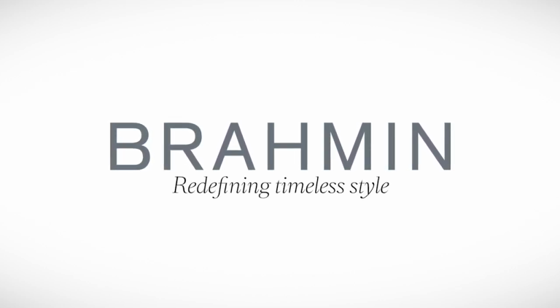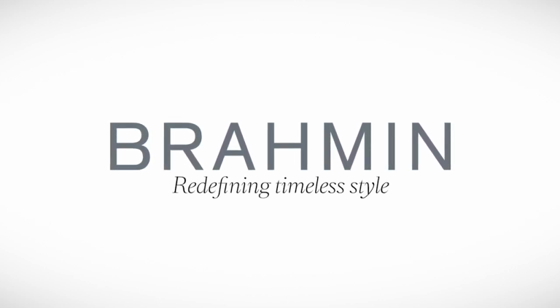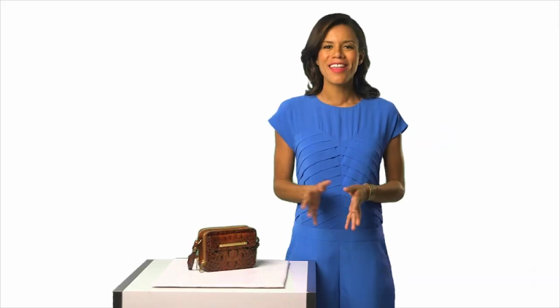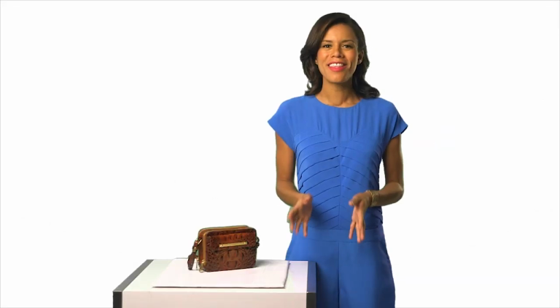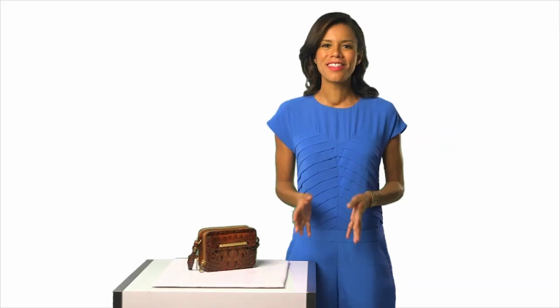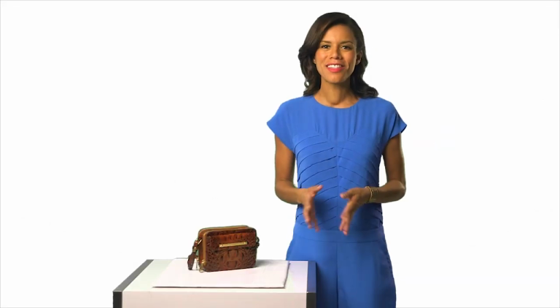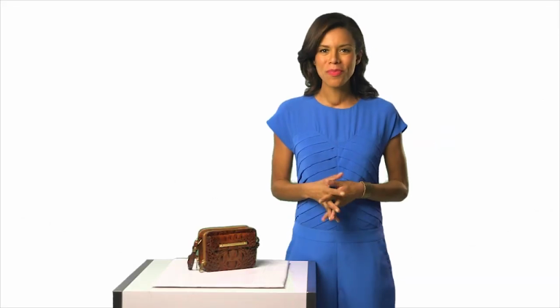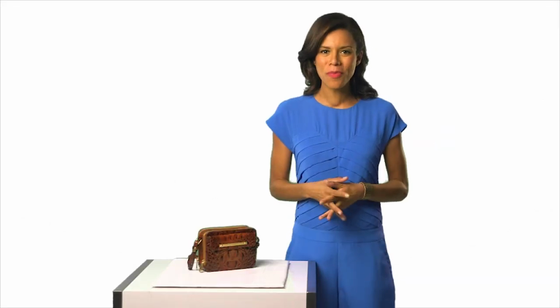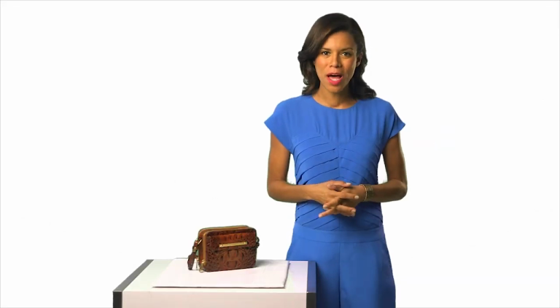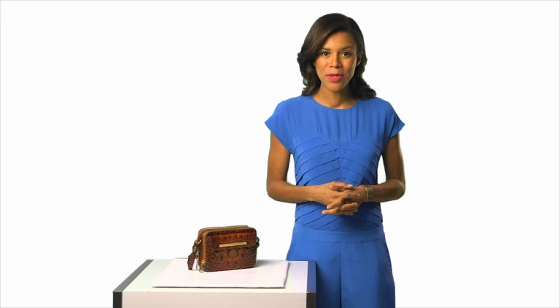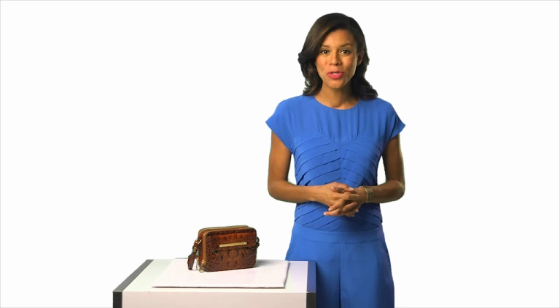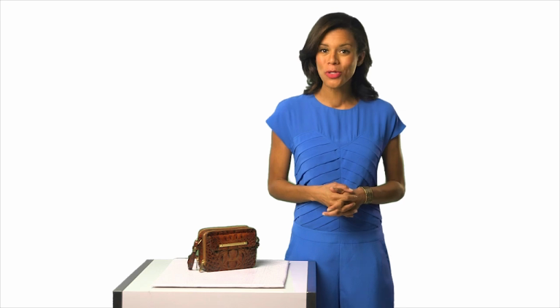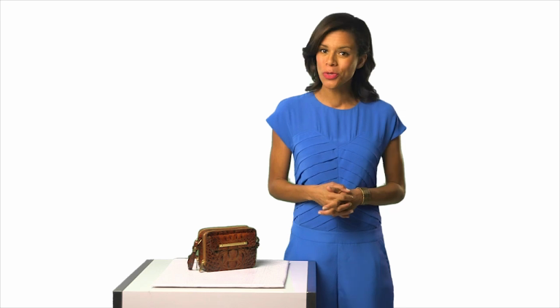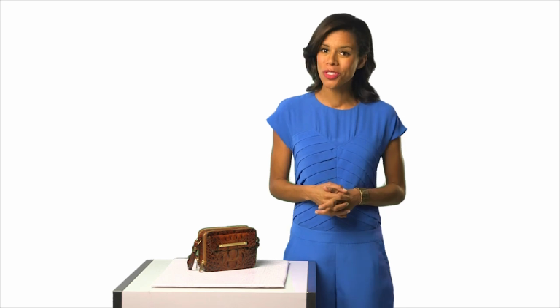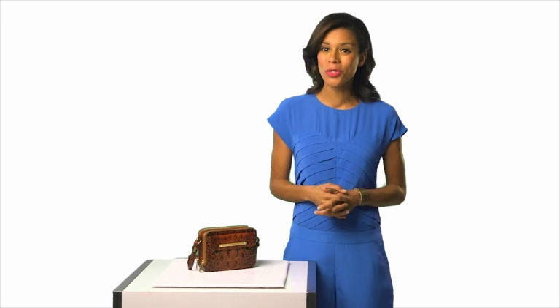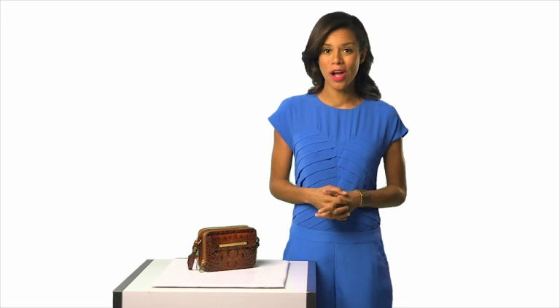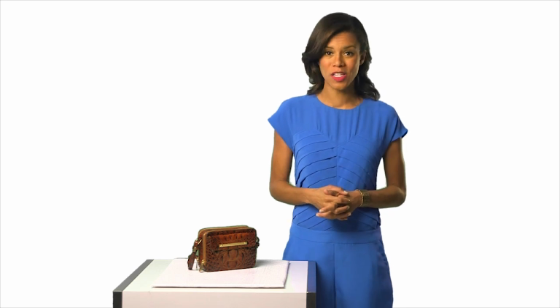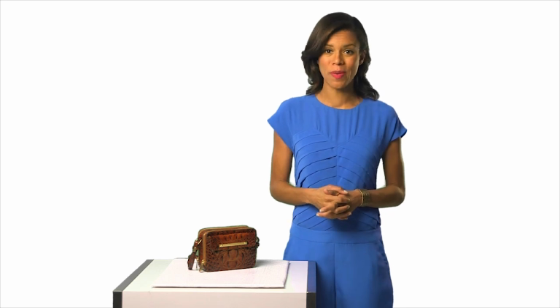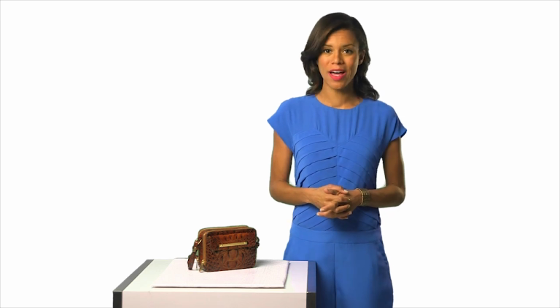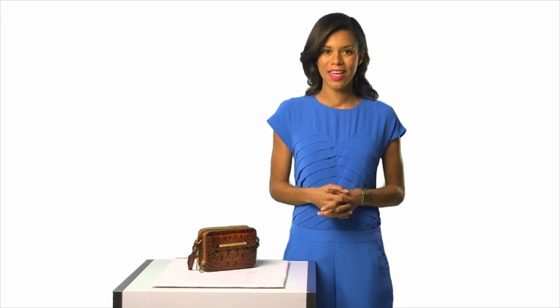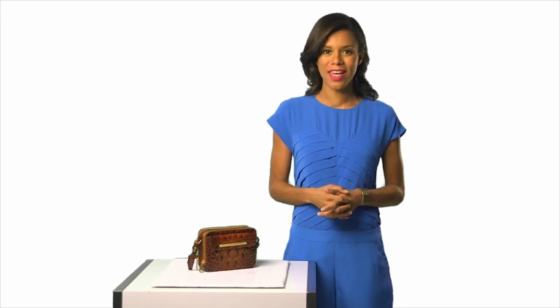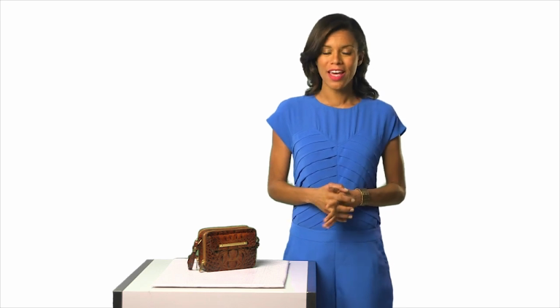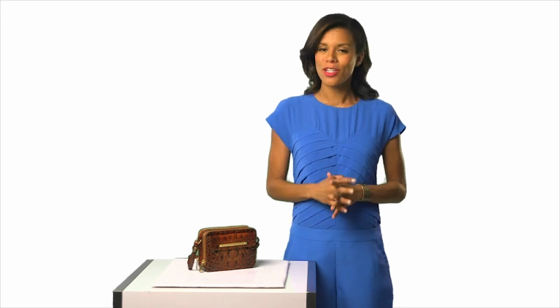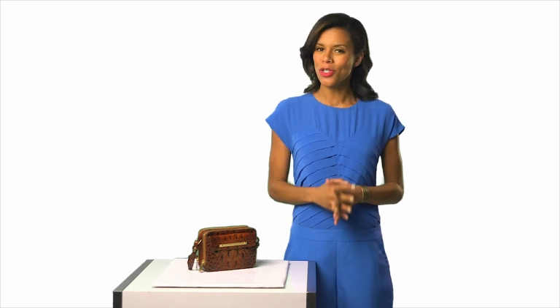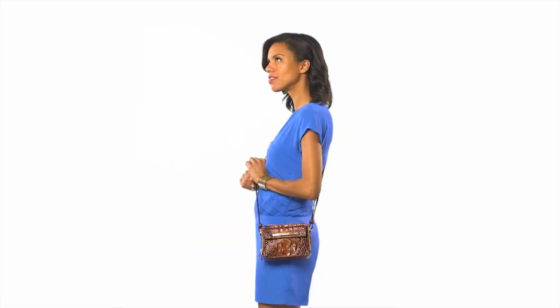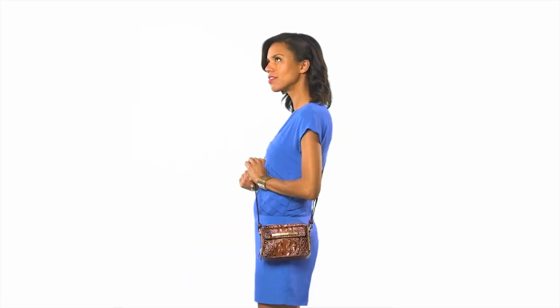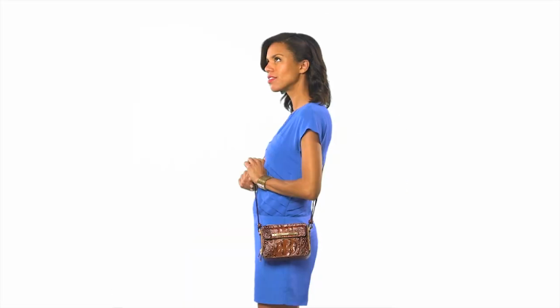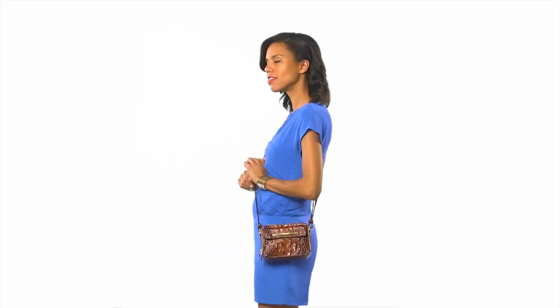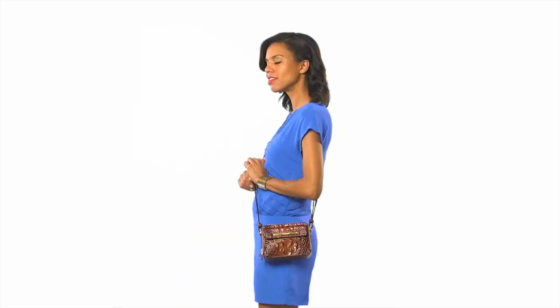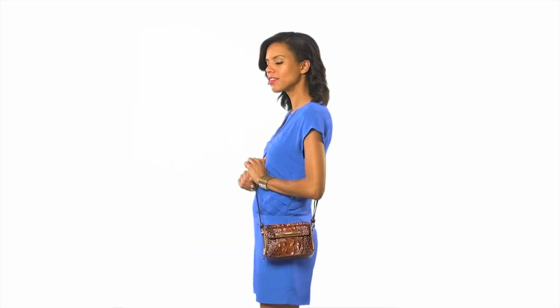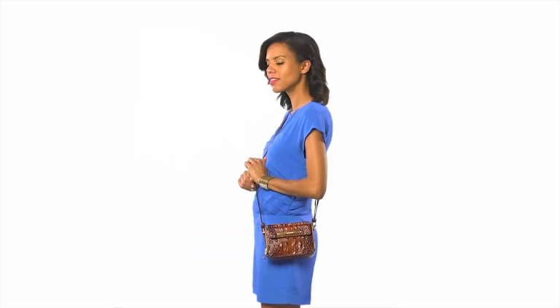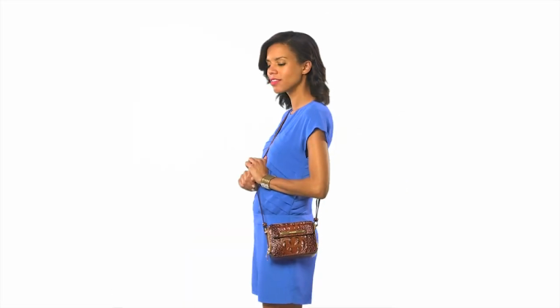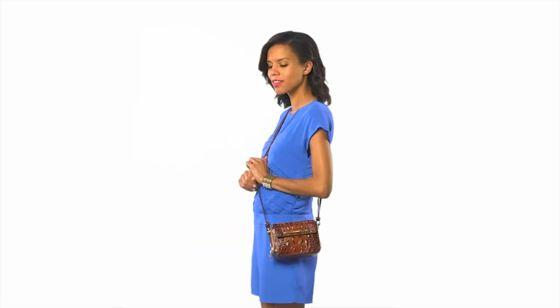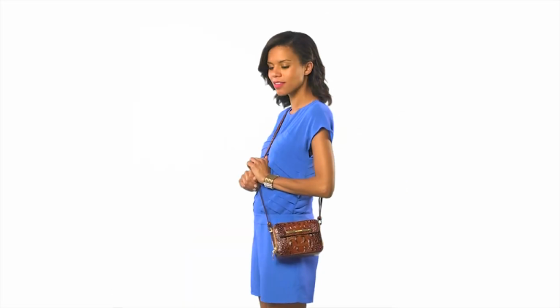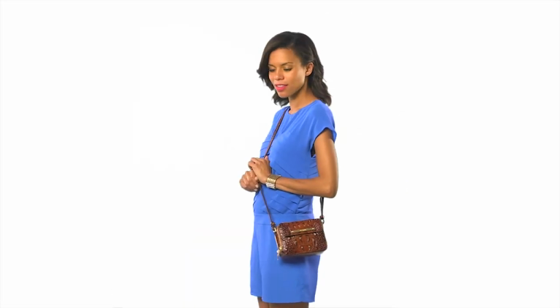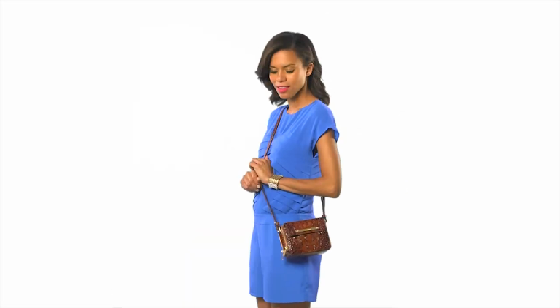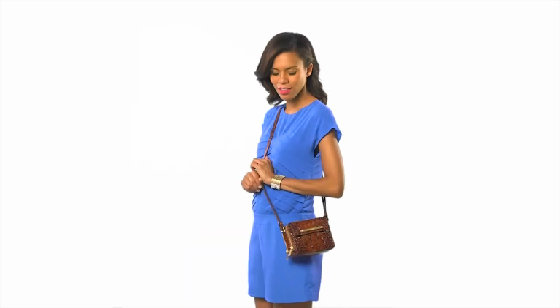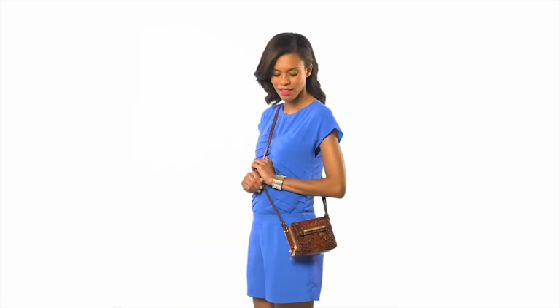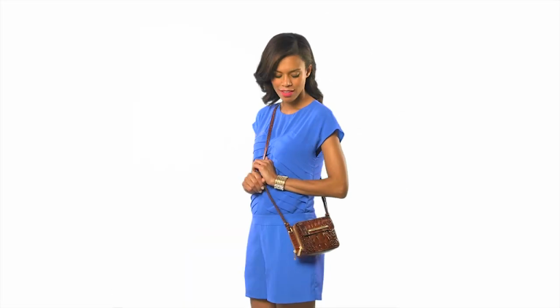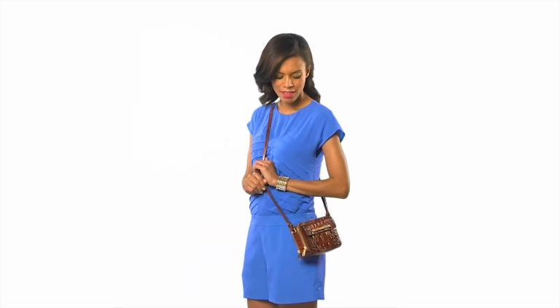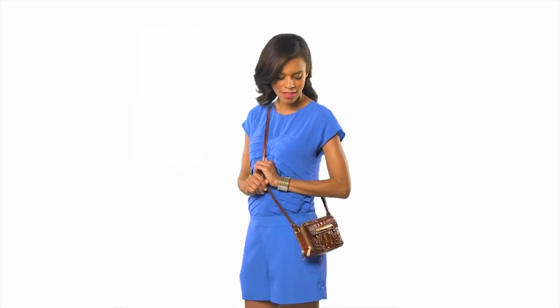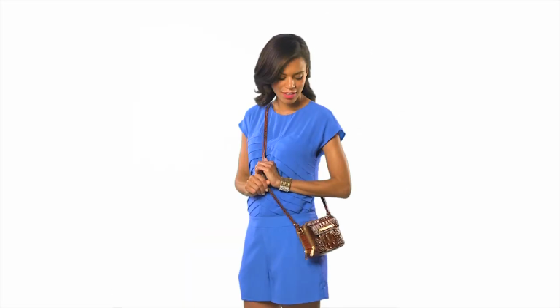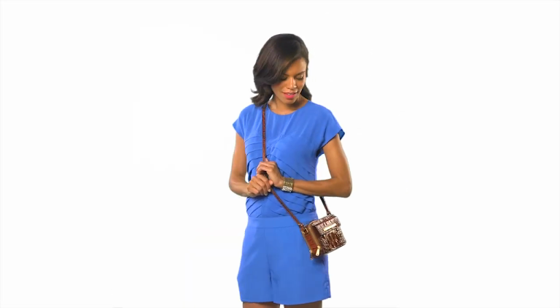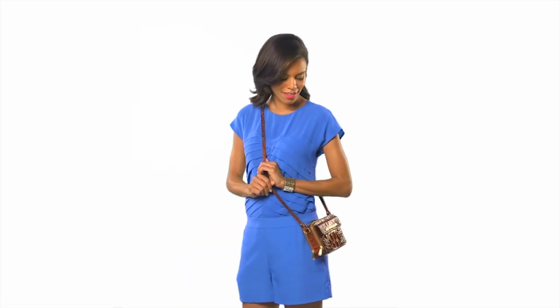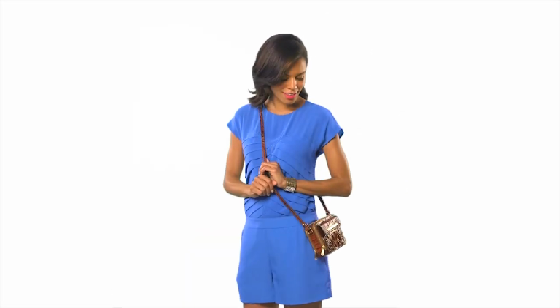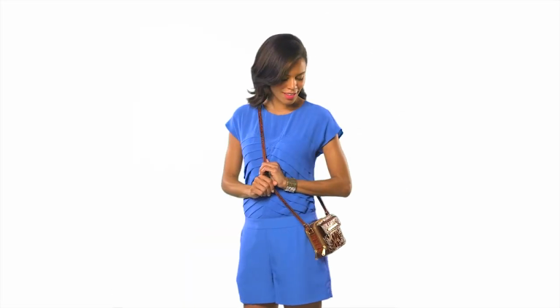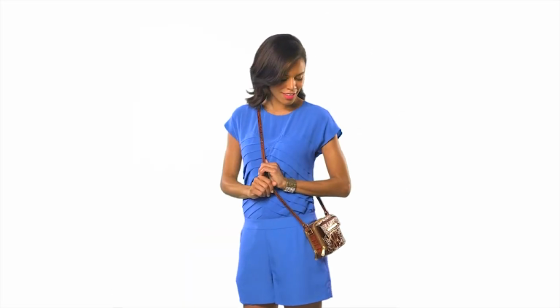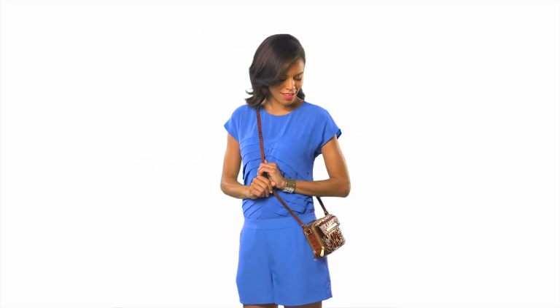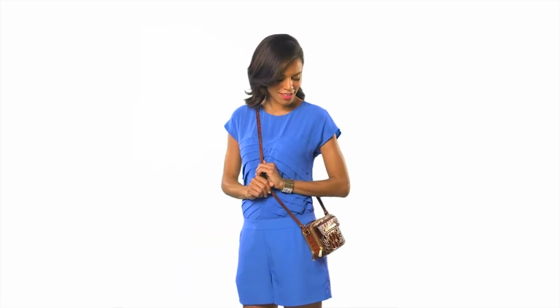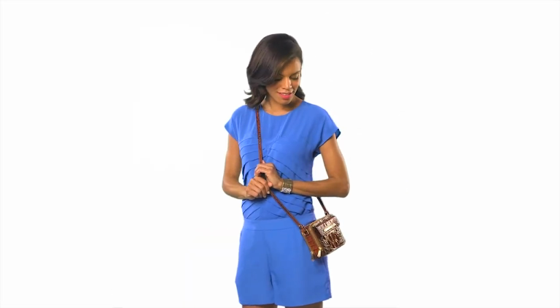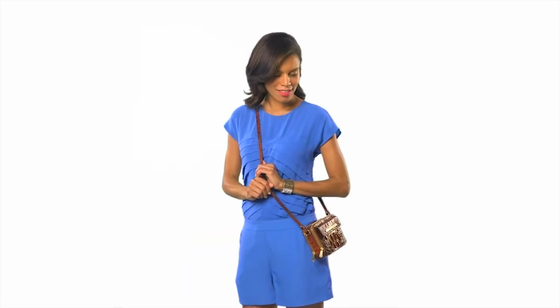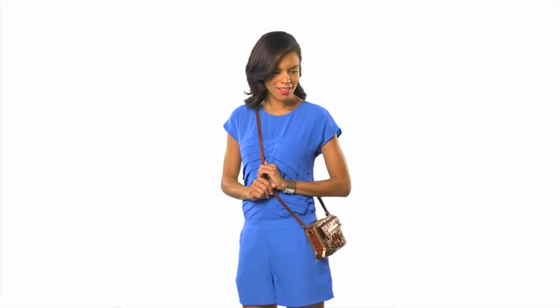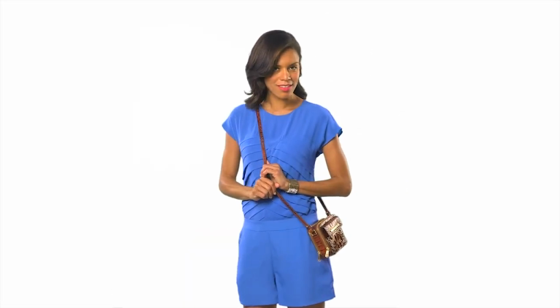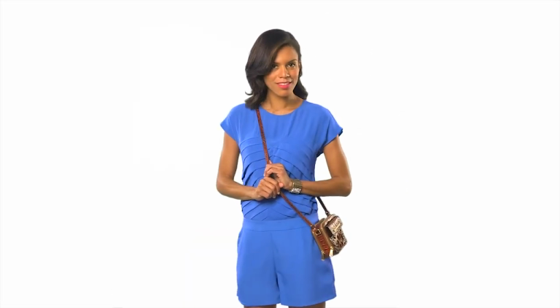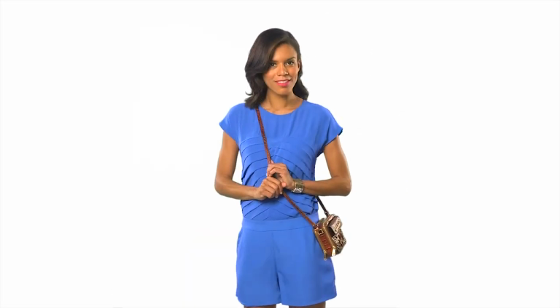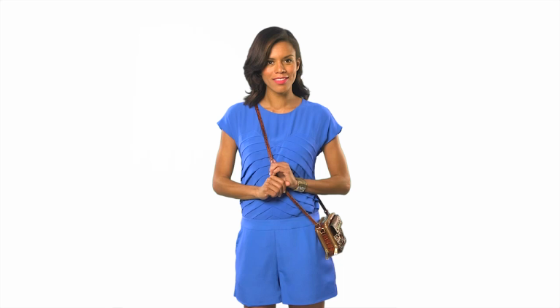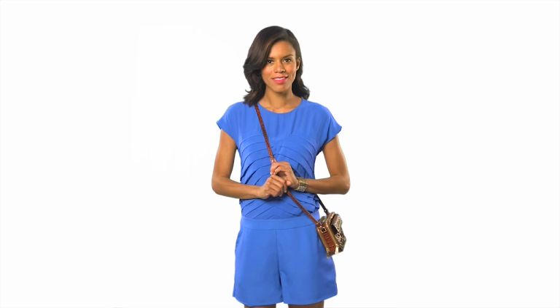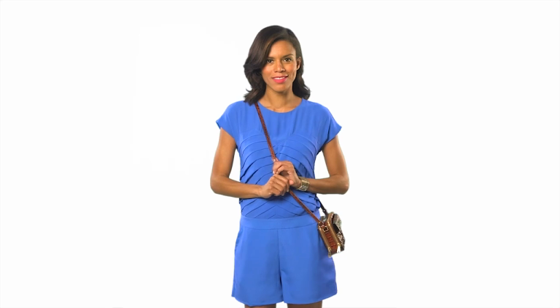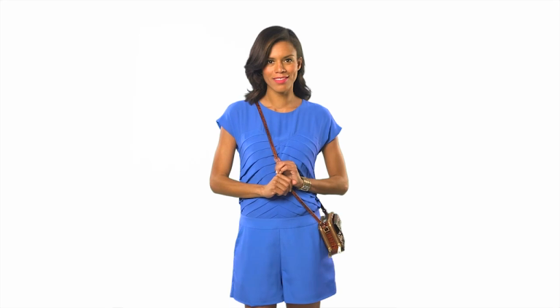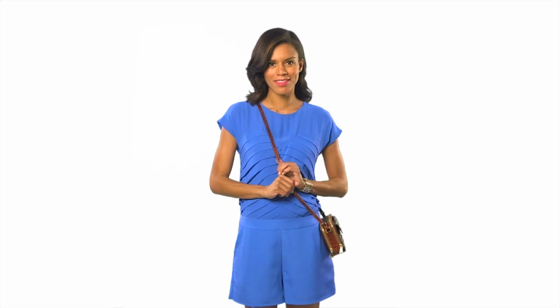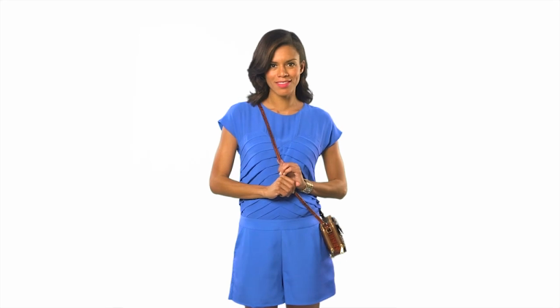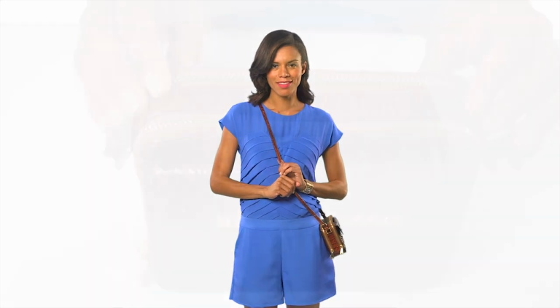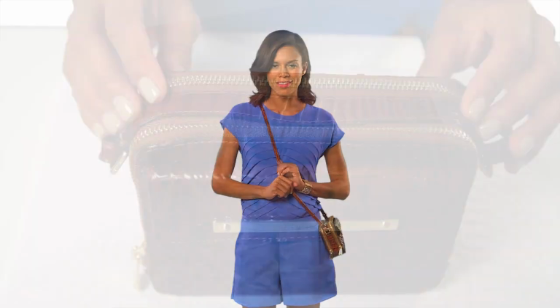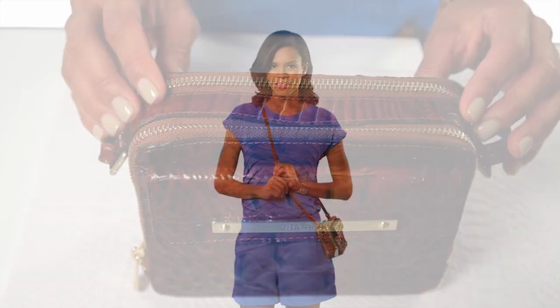This is the Brahman Jules Crossbody. Don't be fooled by its size — the Jules Crossbody functions as a wallet and a handbag.